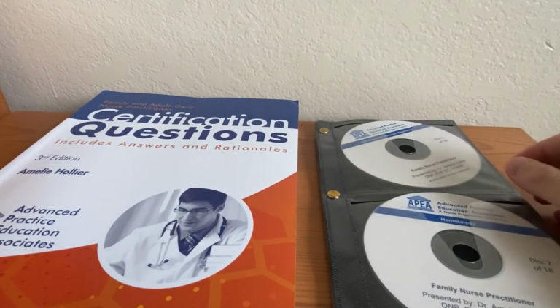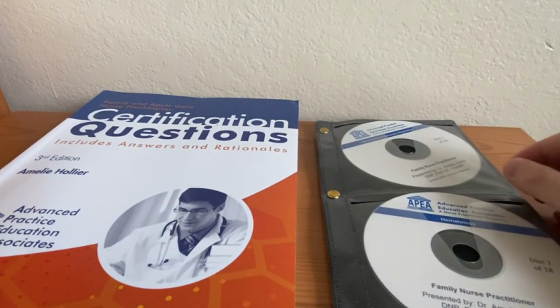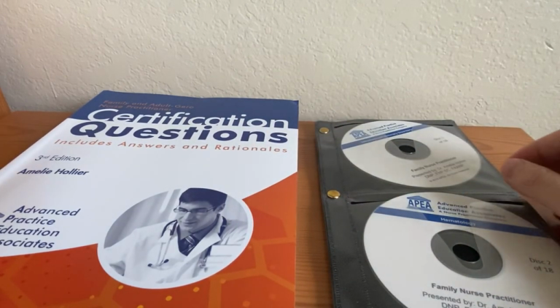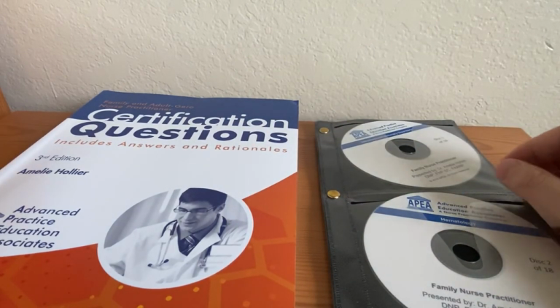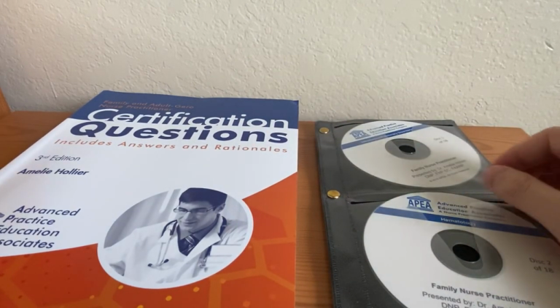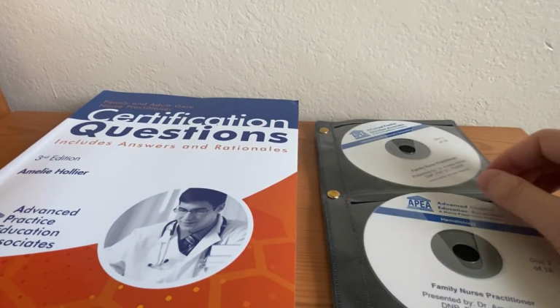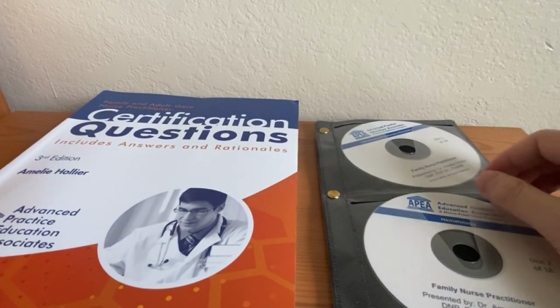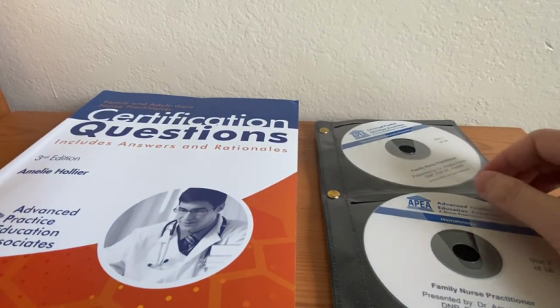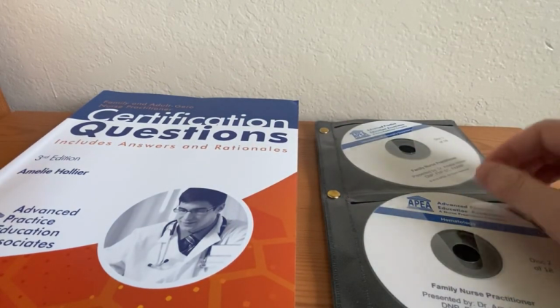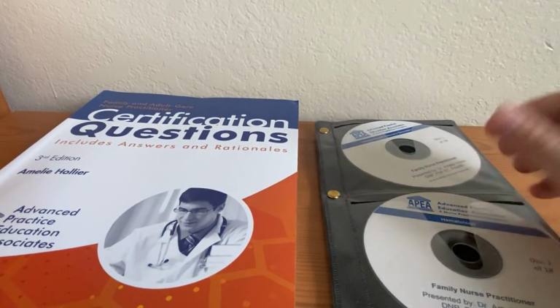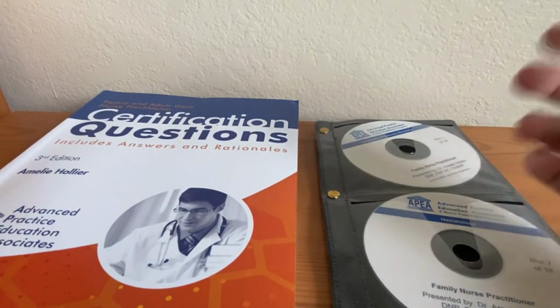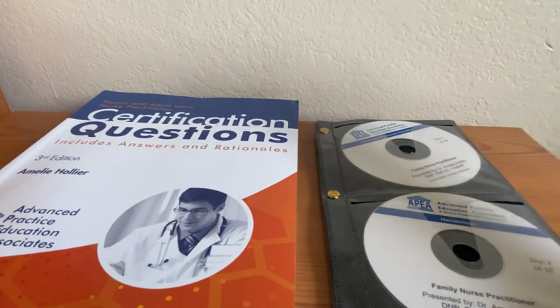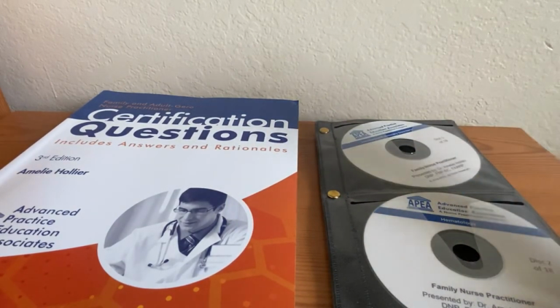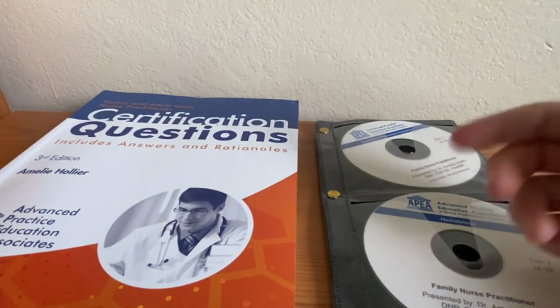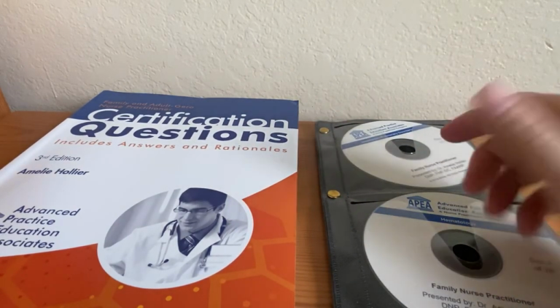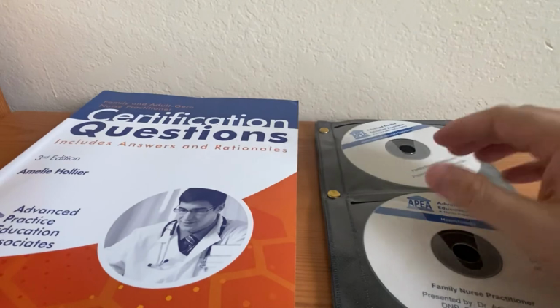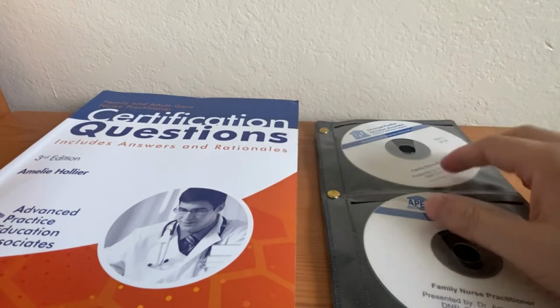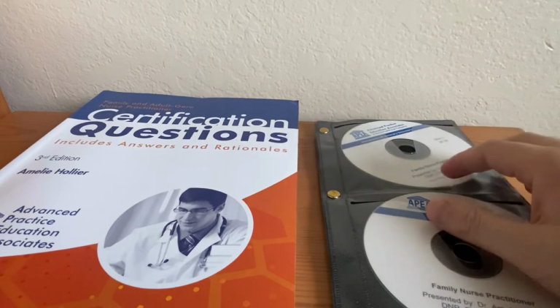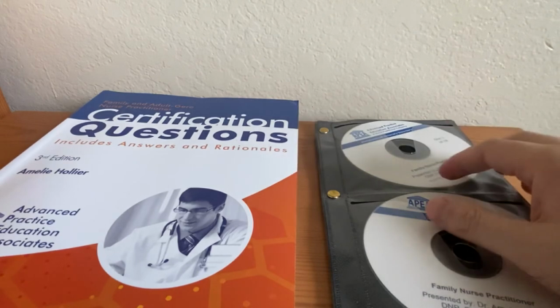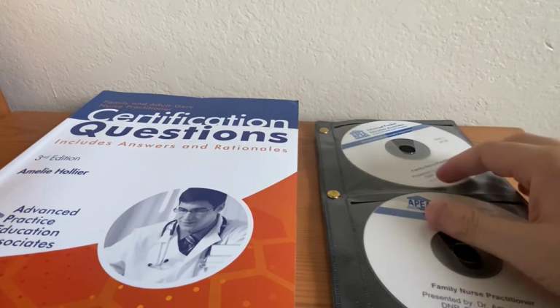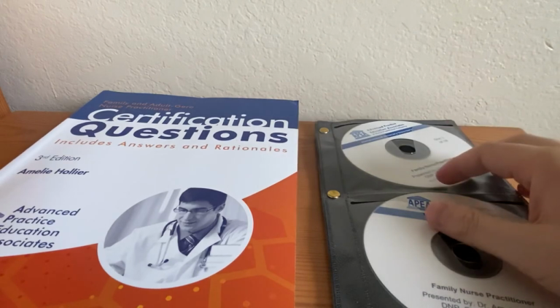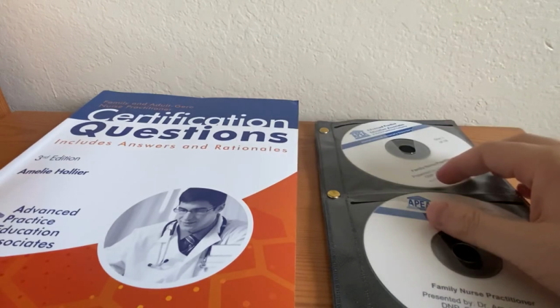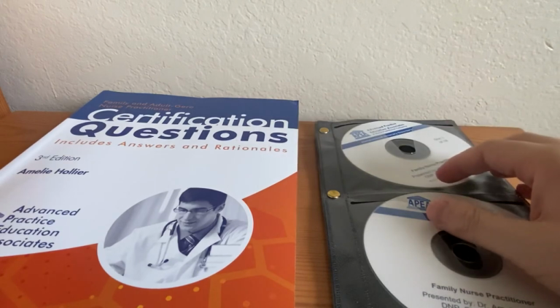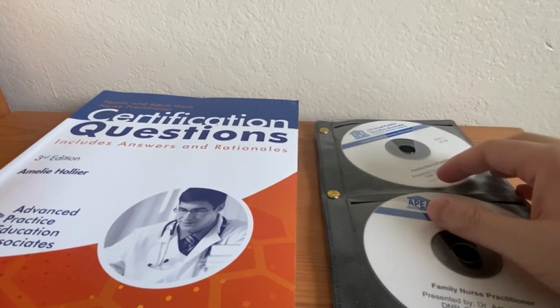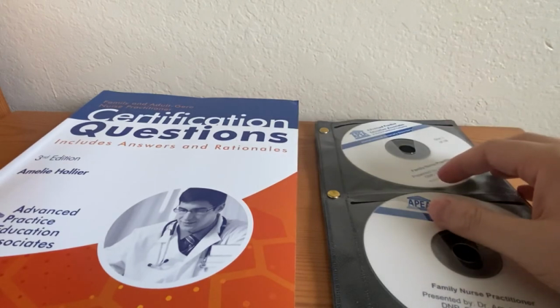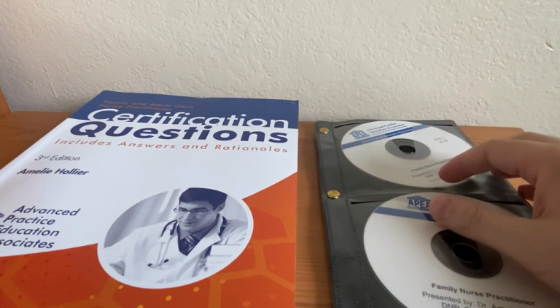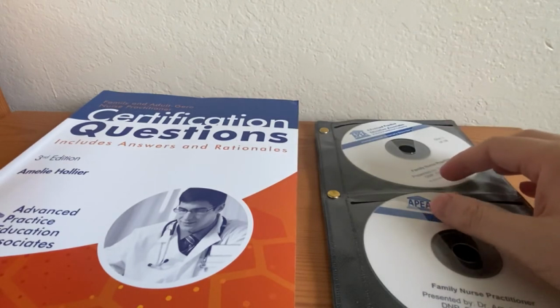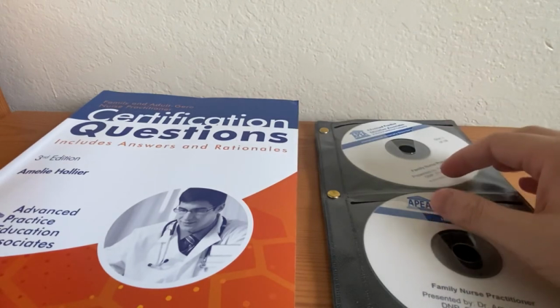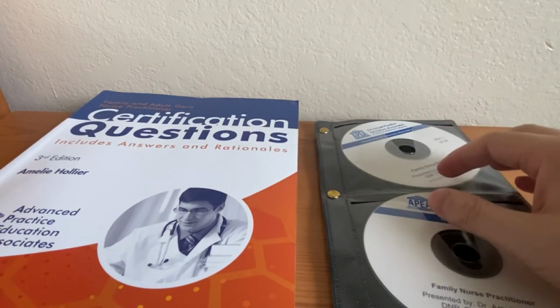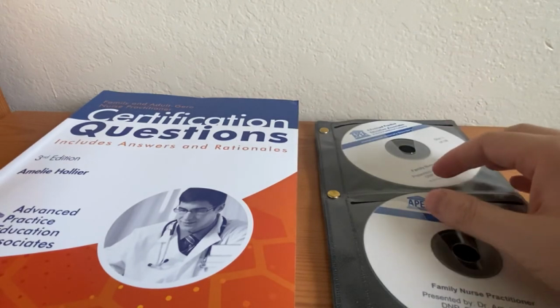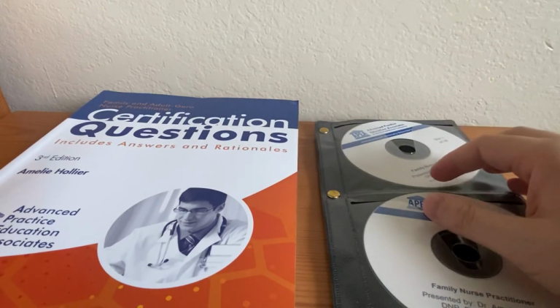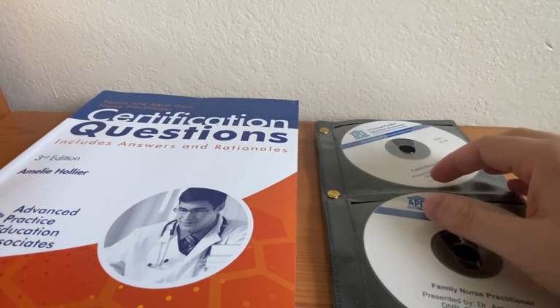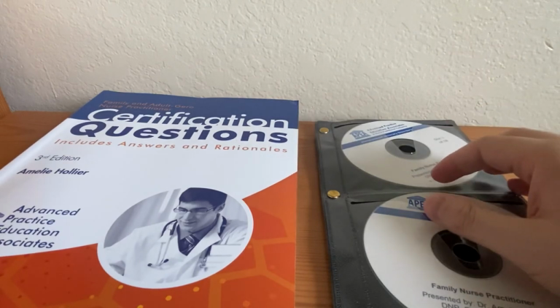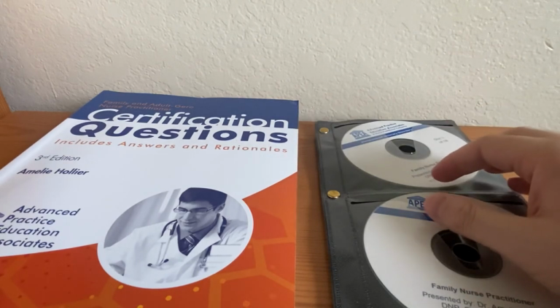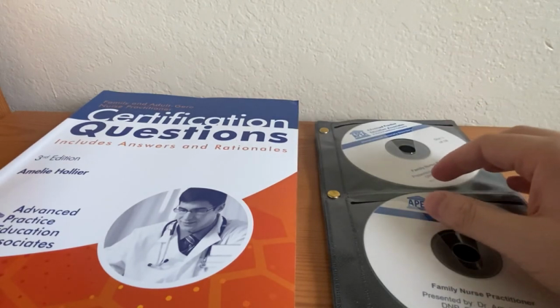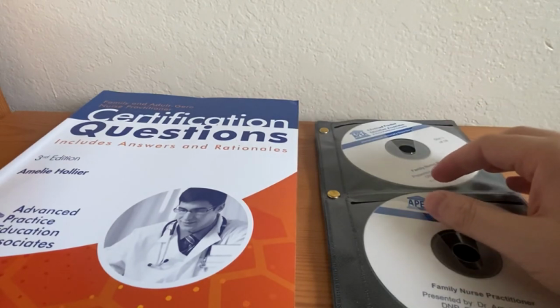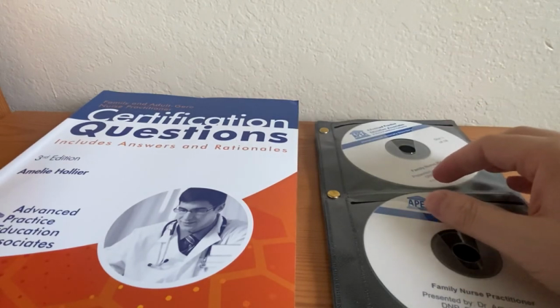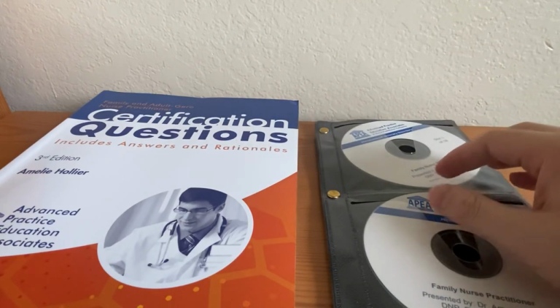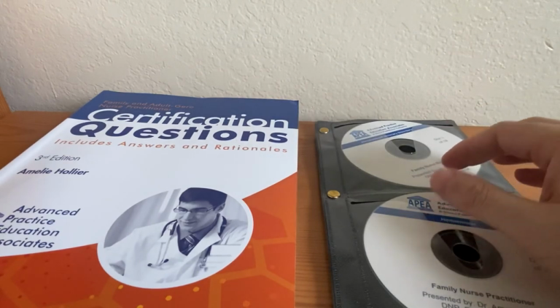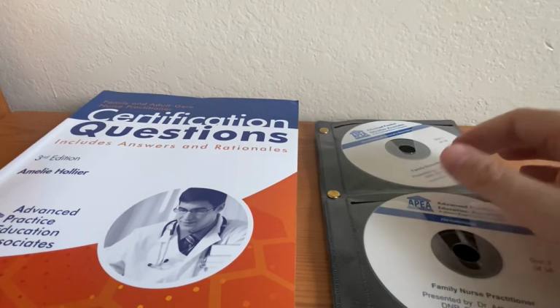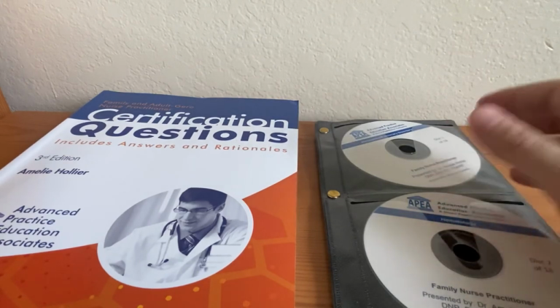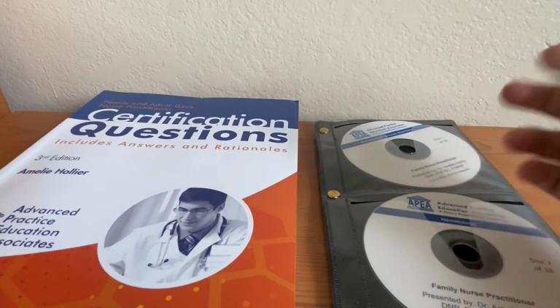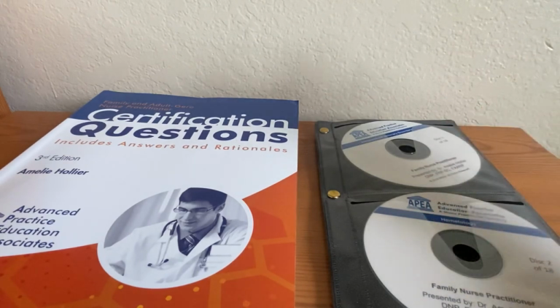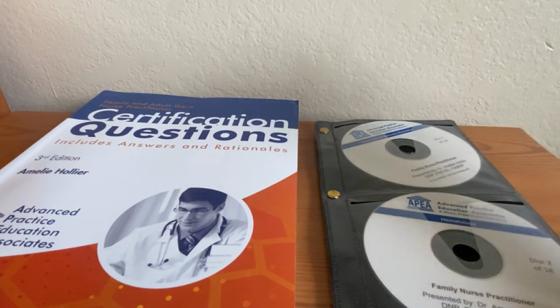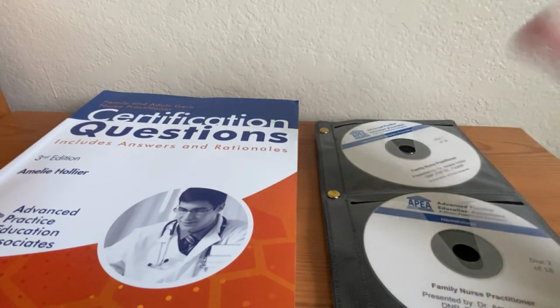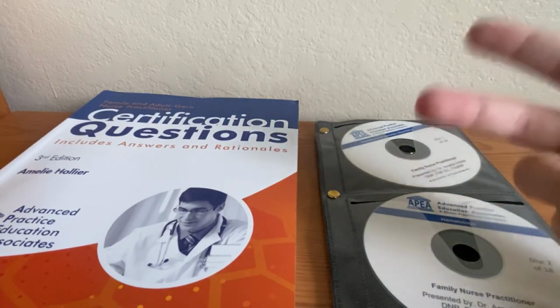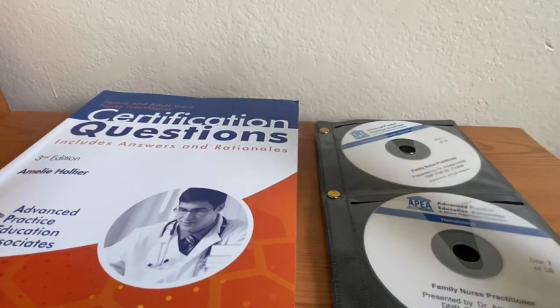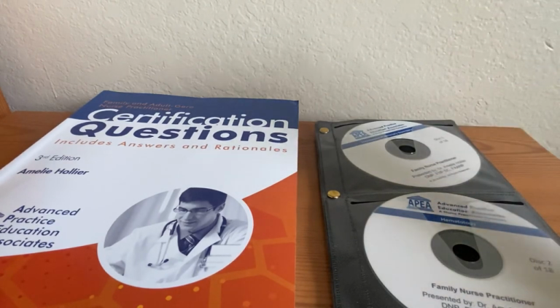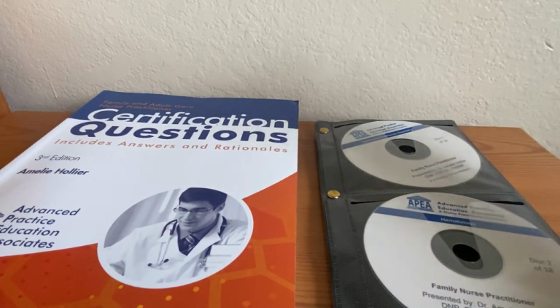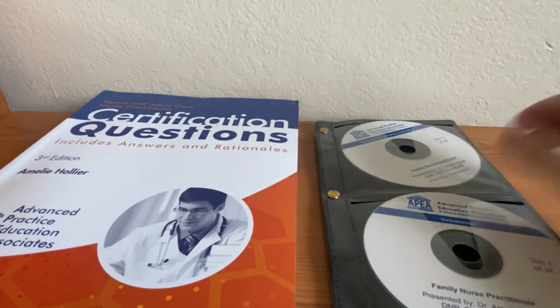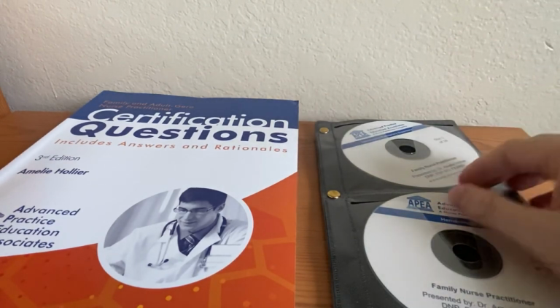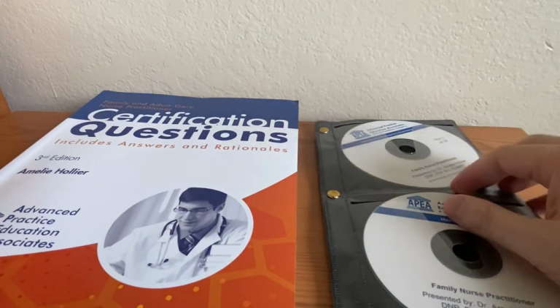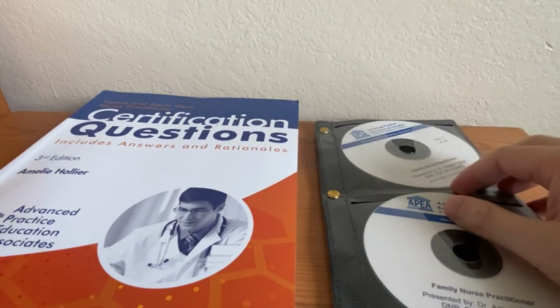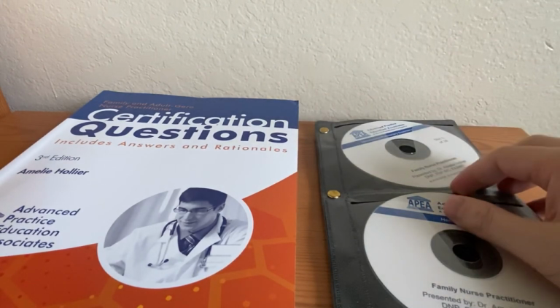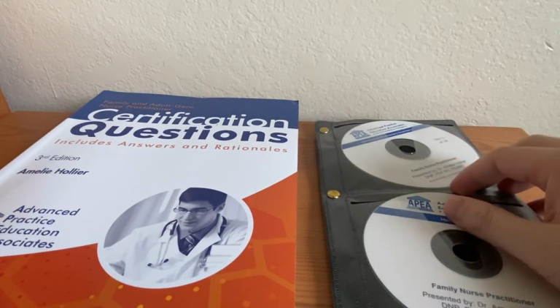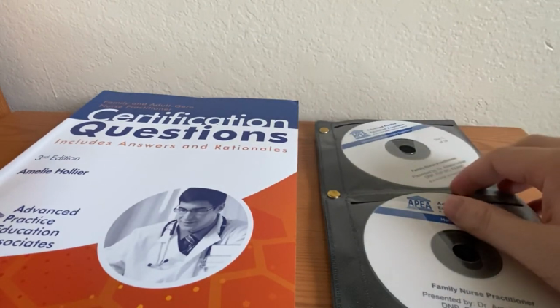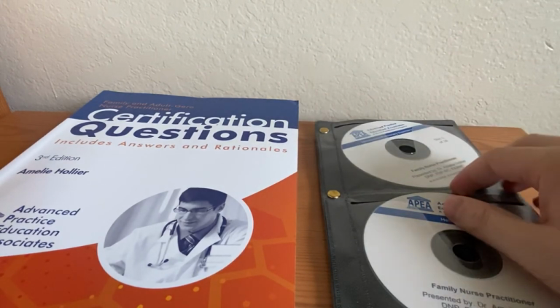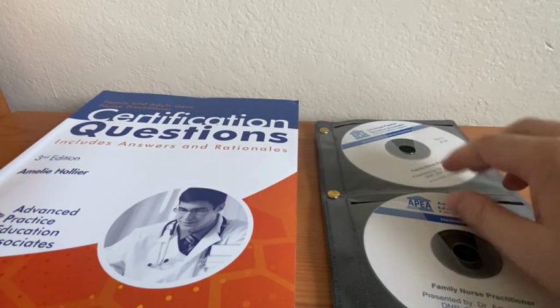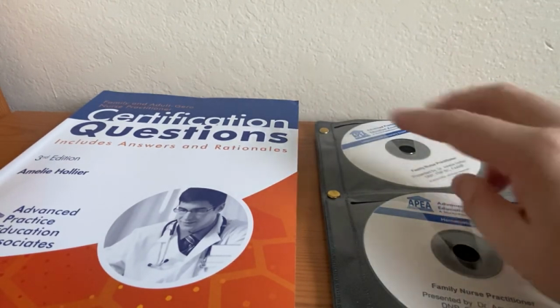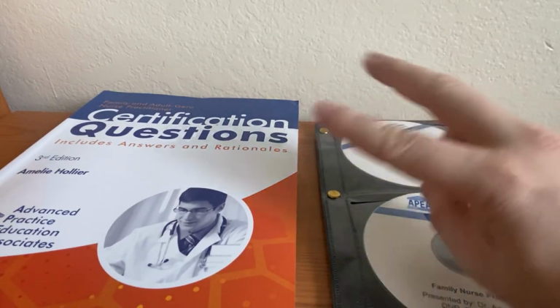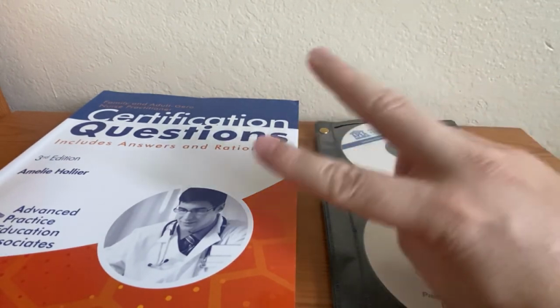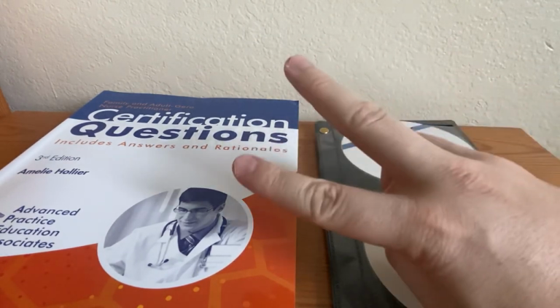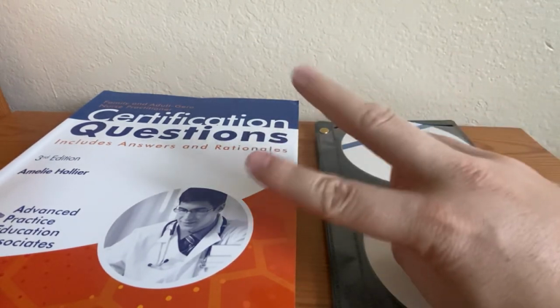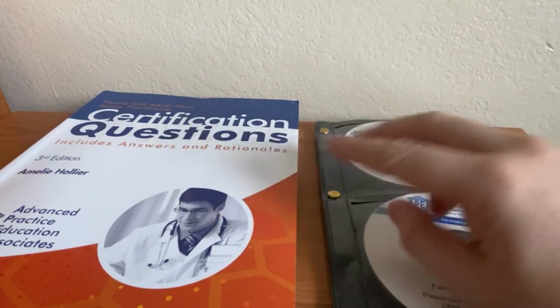Check out my other videos to see what I recommend, and comment, like, and subscribe. Let me know if you have any questions or need any help. Peace.